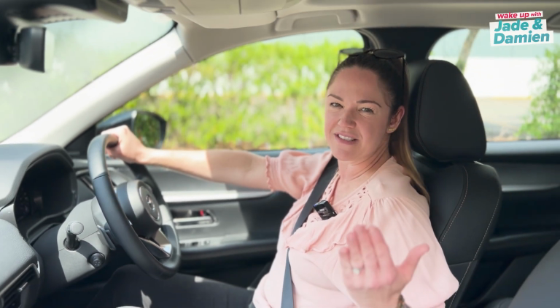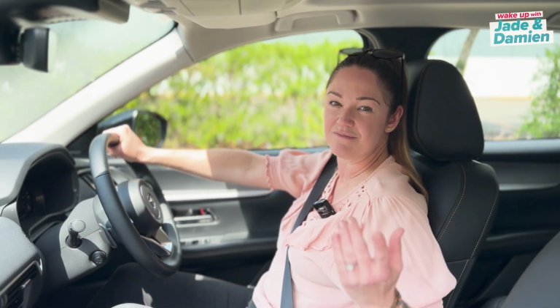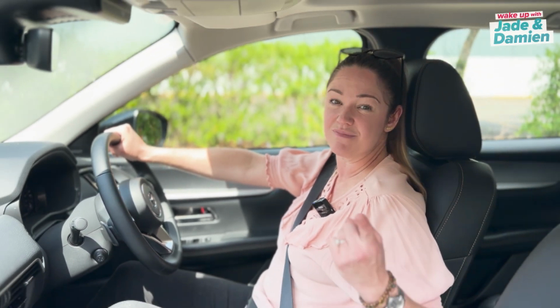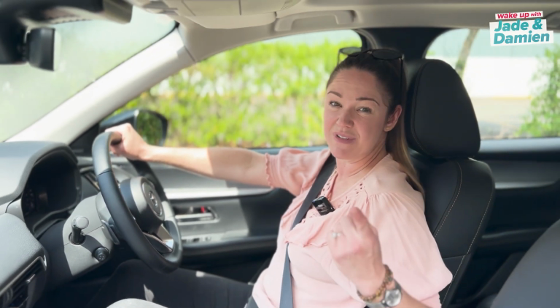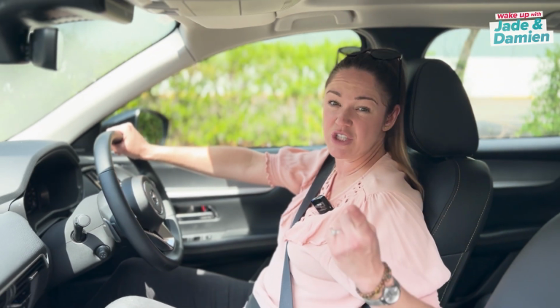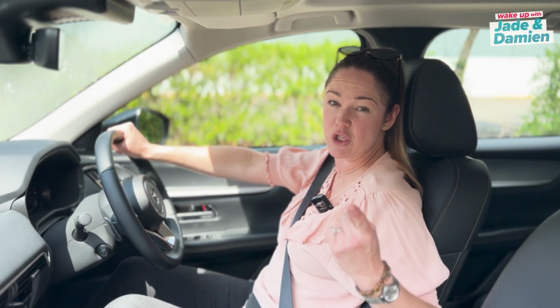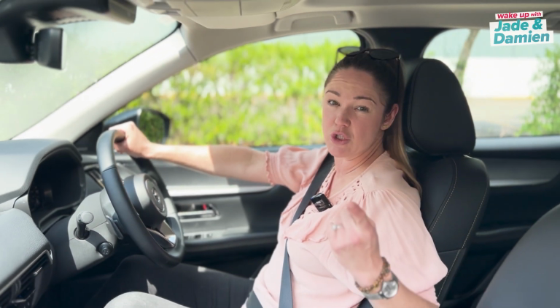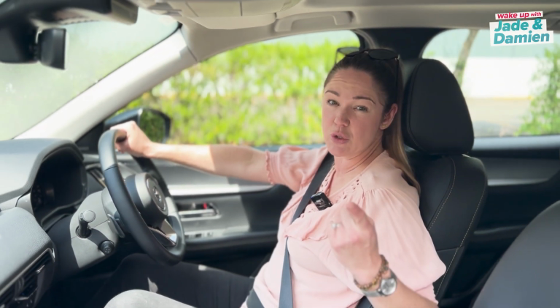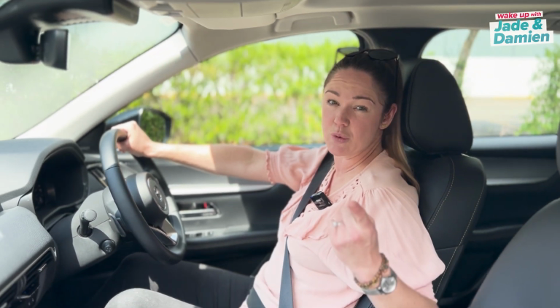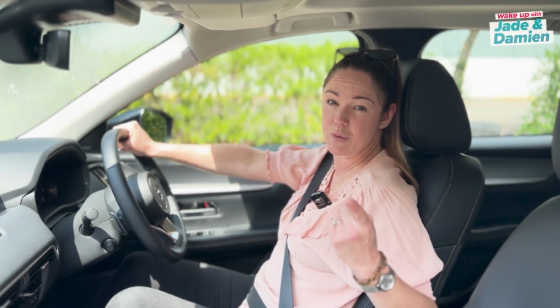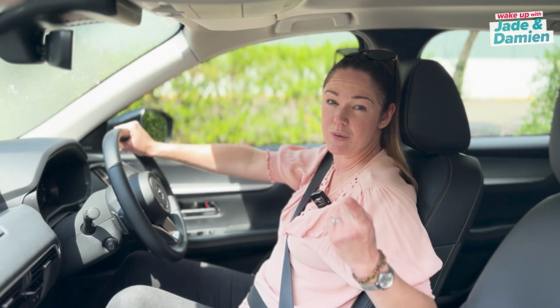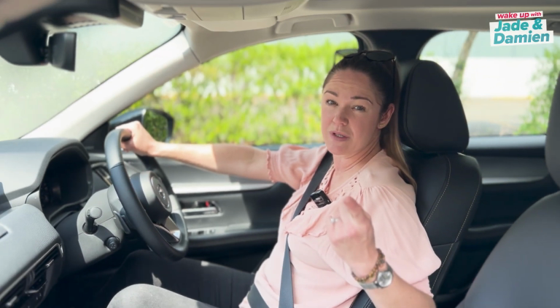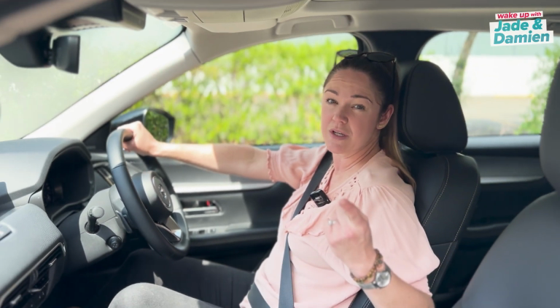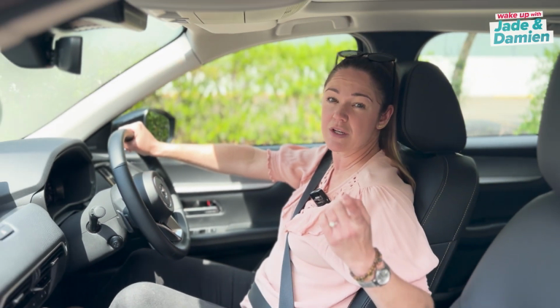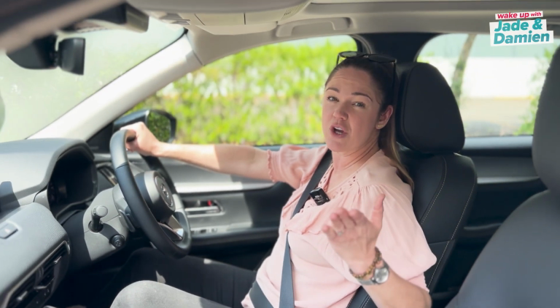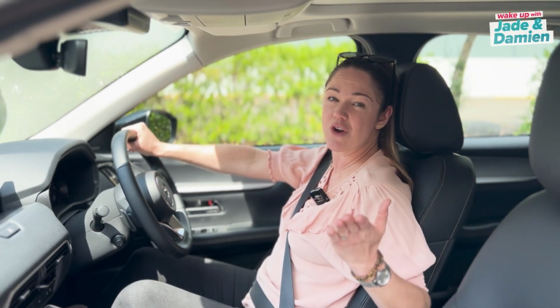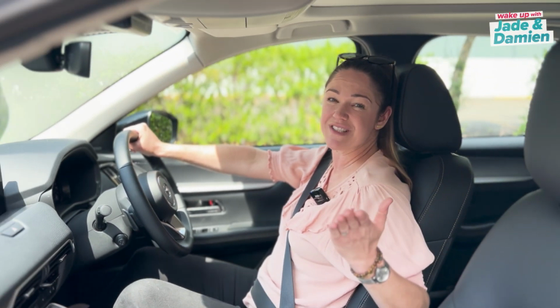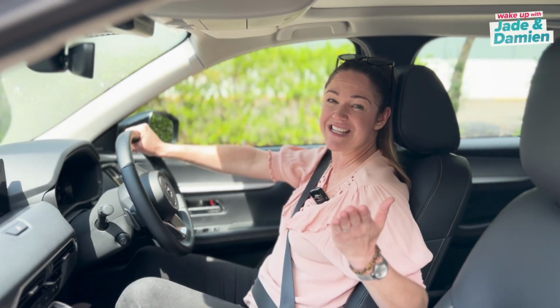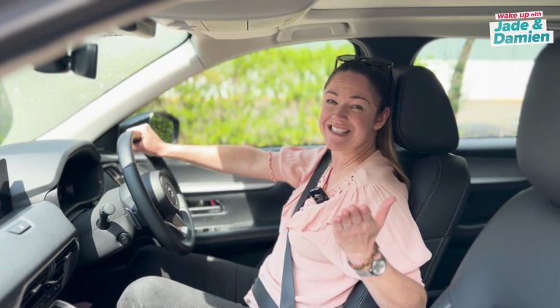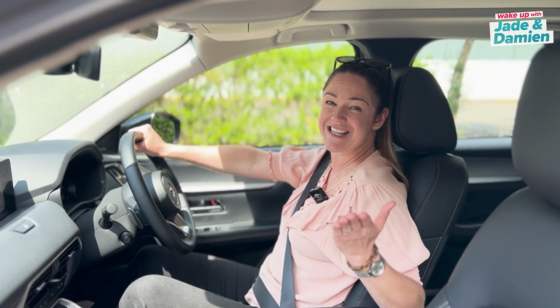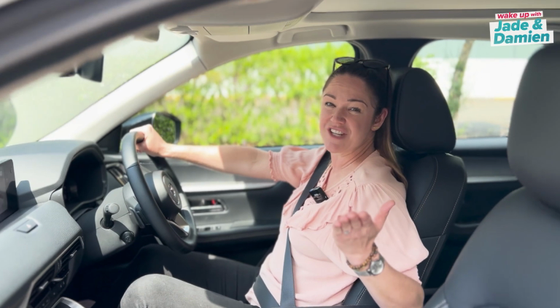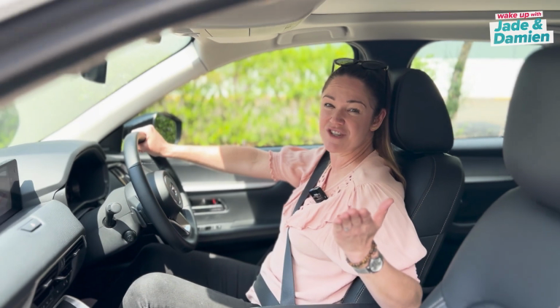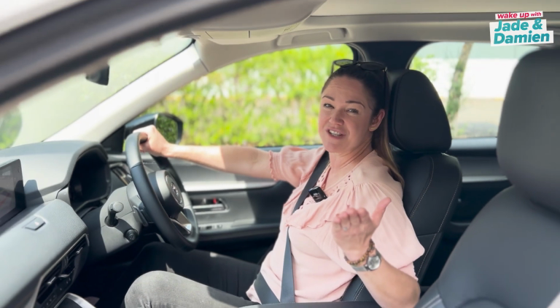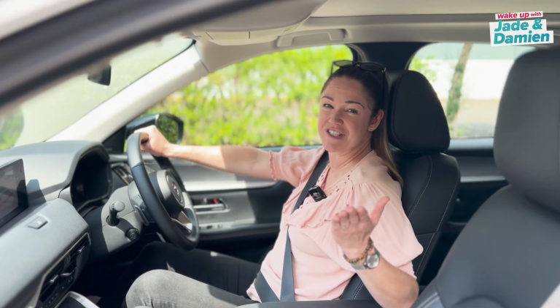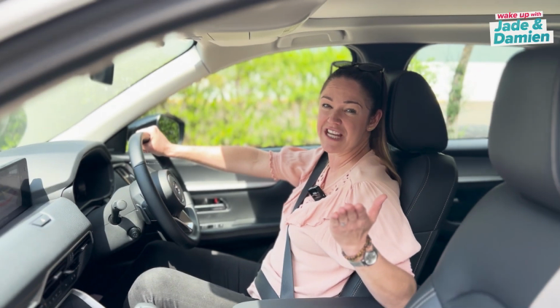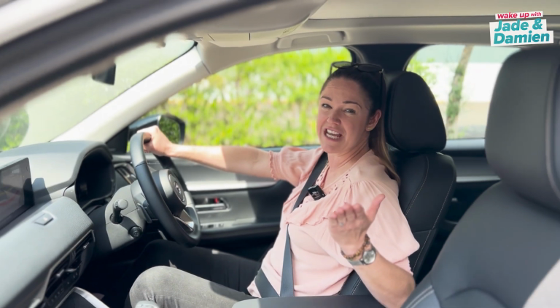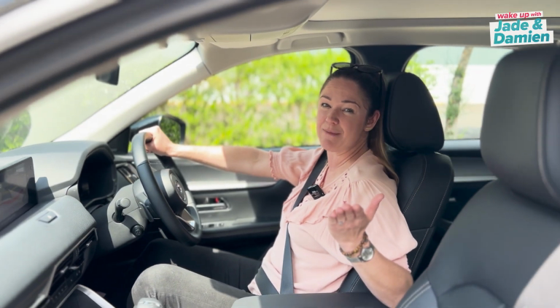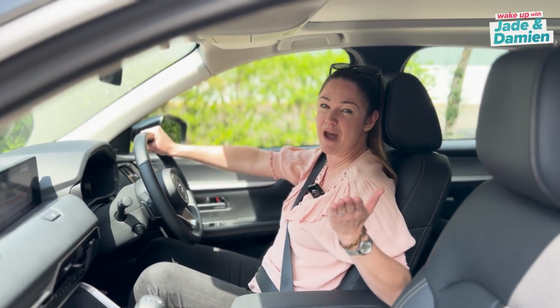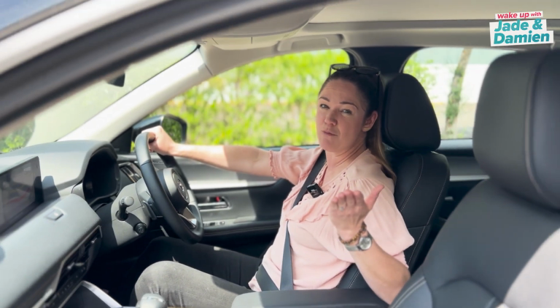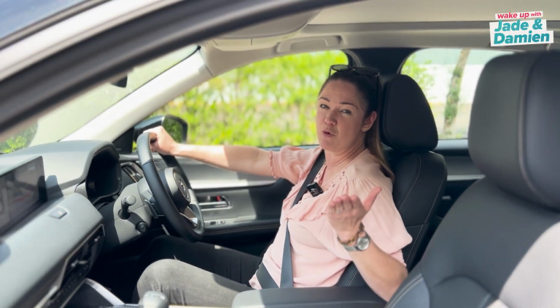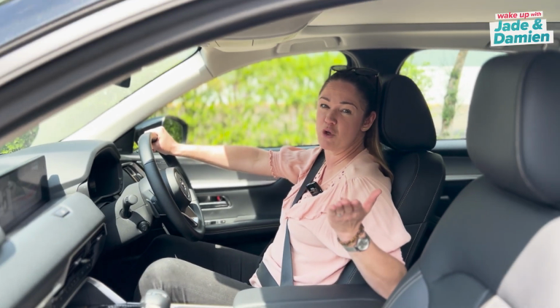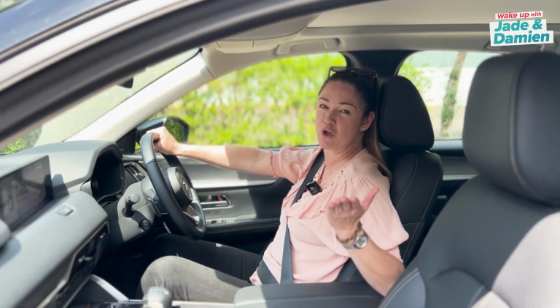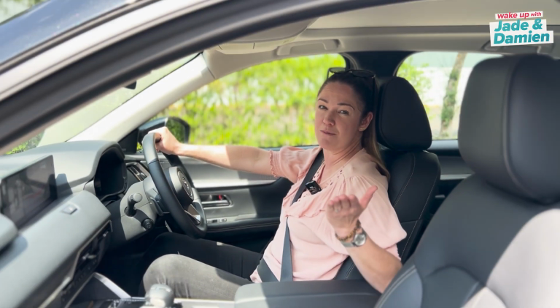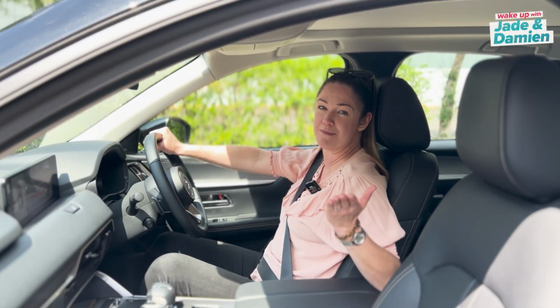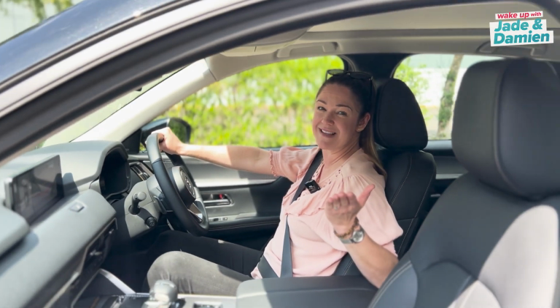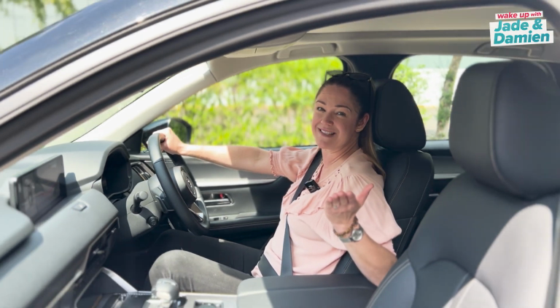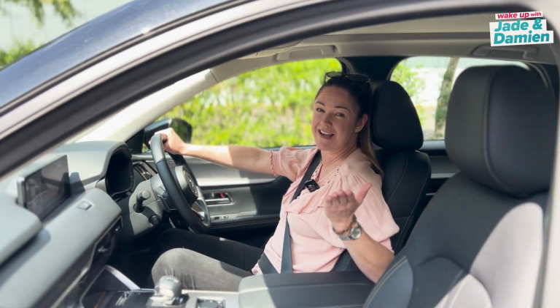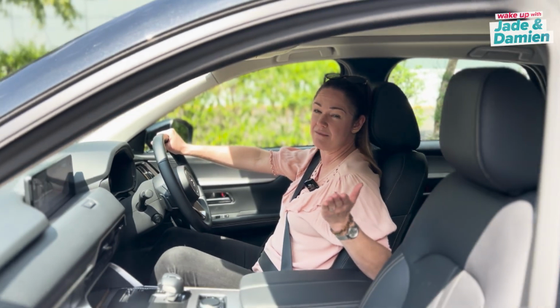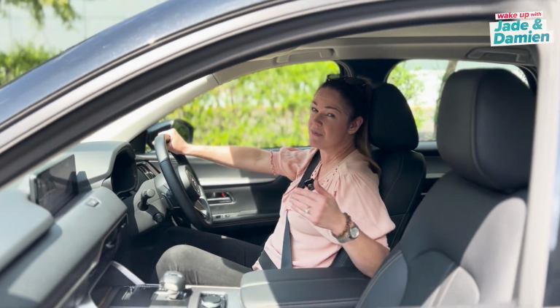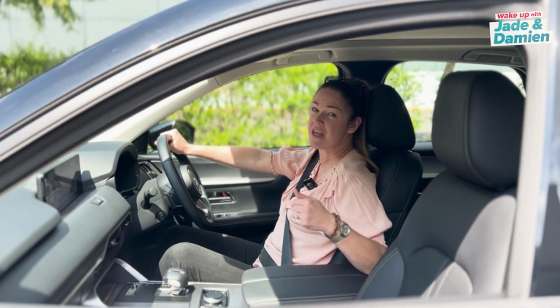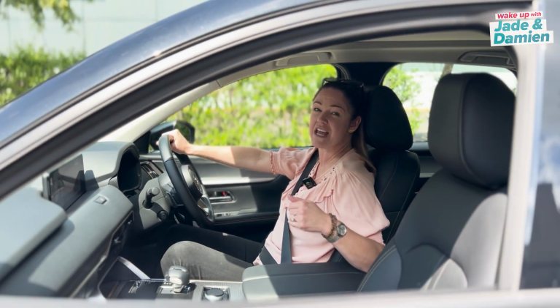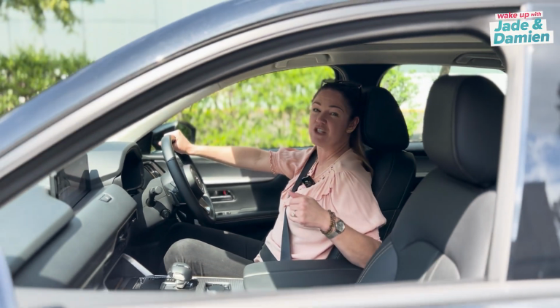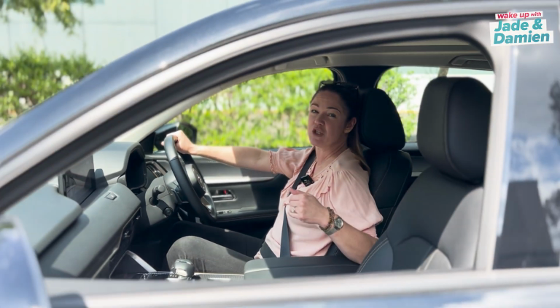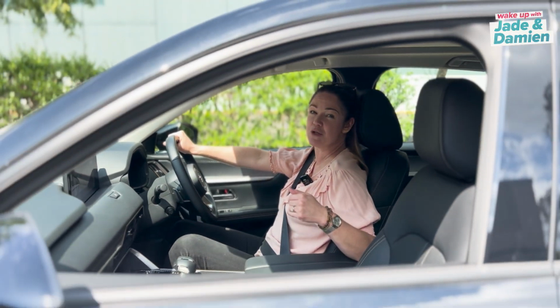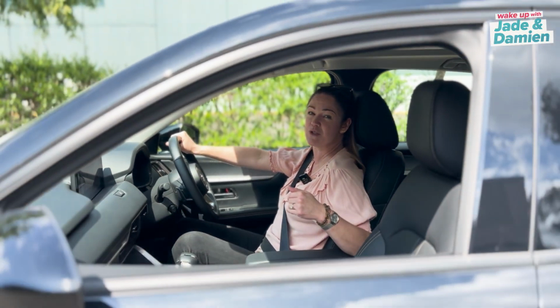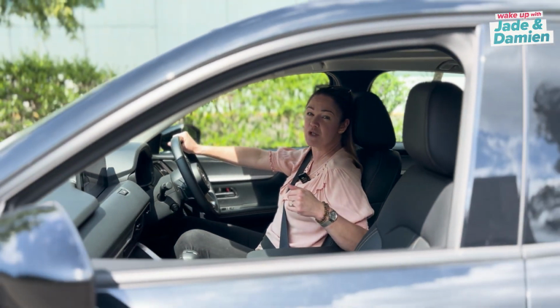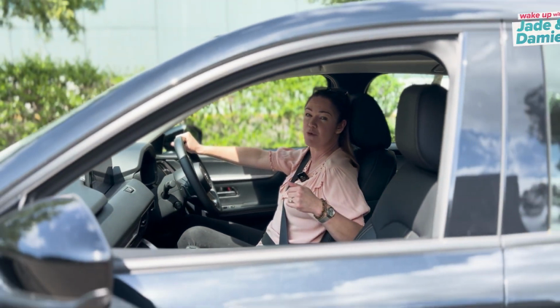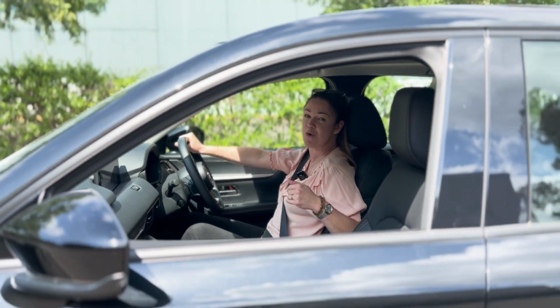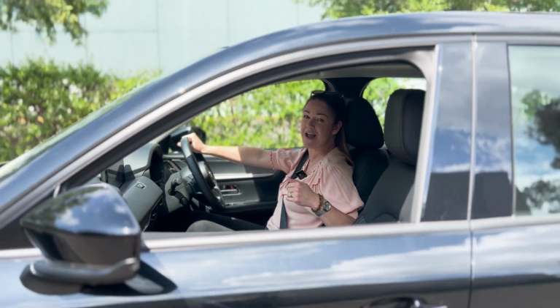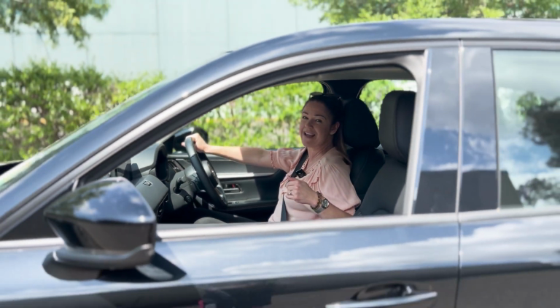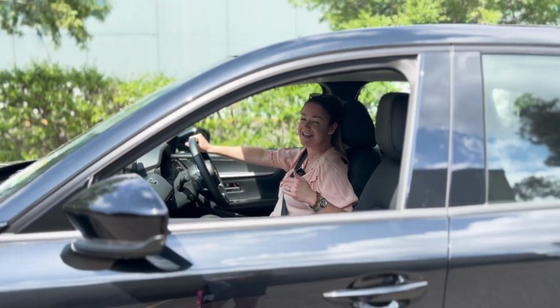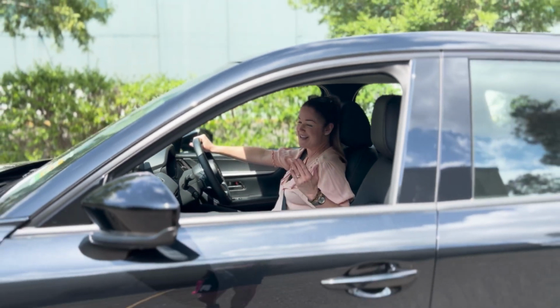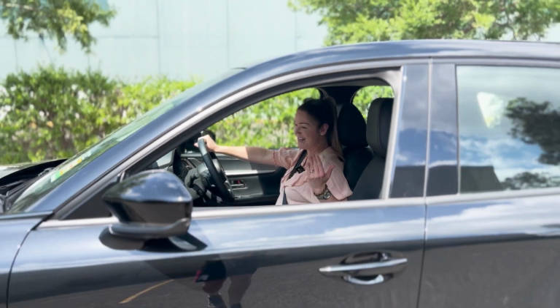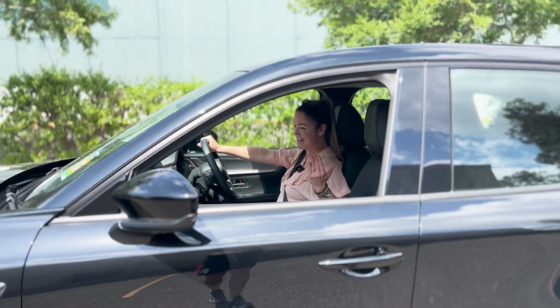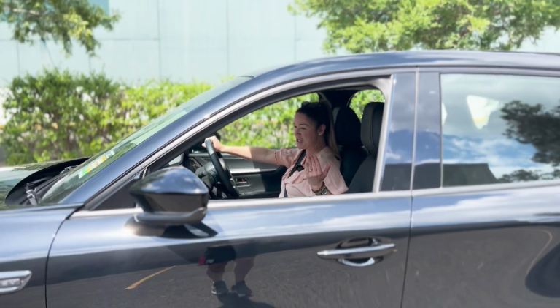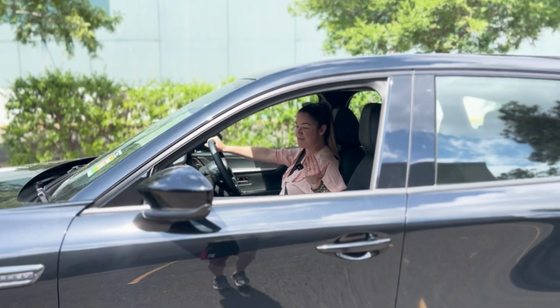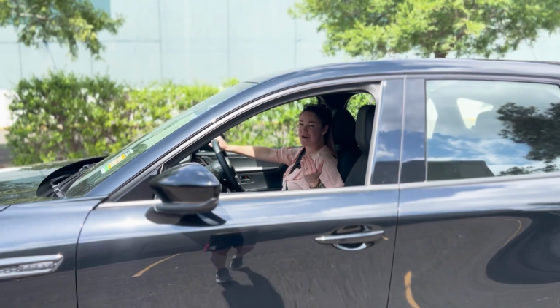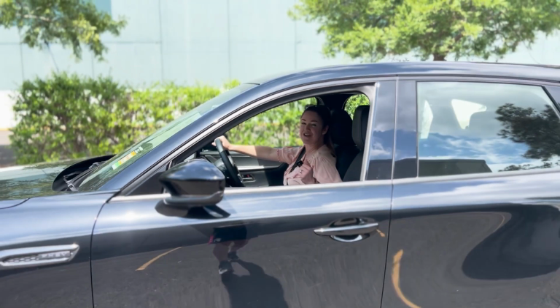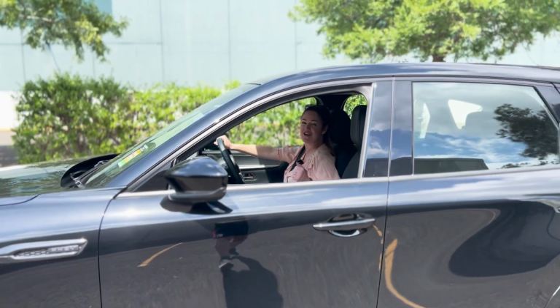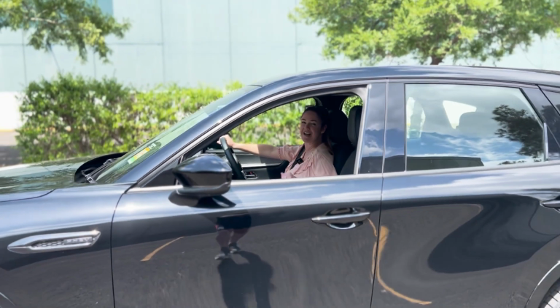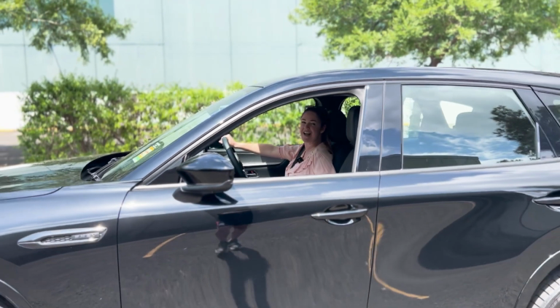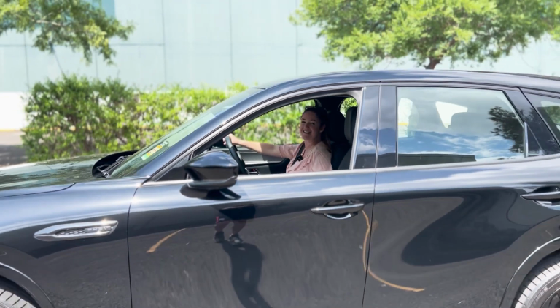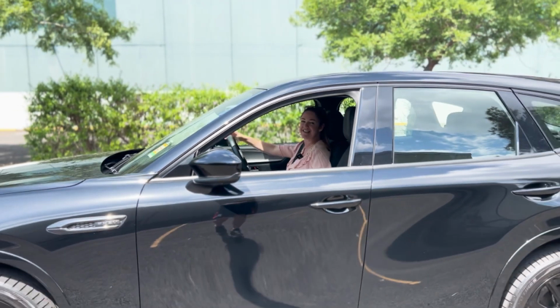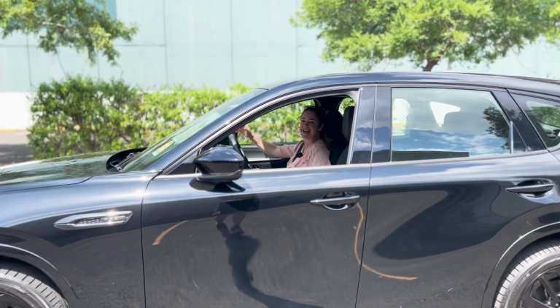So if you deserve the best — and let's face it, you do — go see Sasha and the team at Wollongong Mazda and zoom zoom away in your brand new car today.